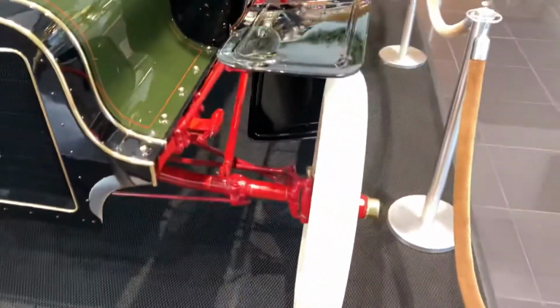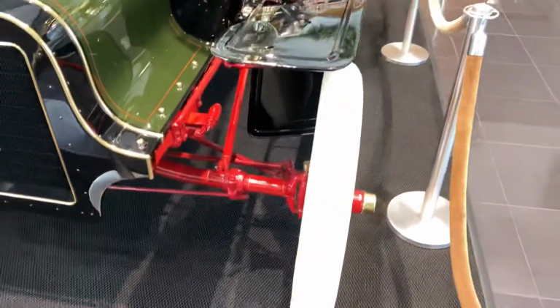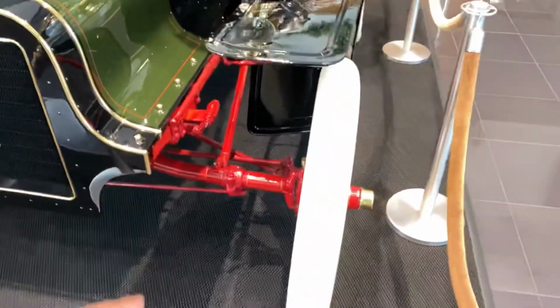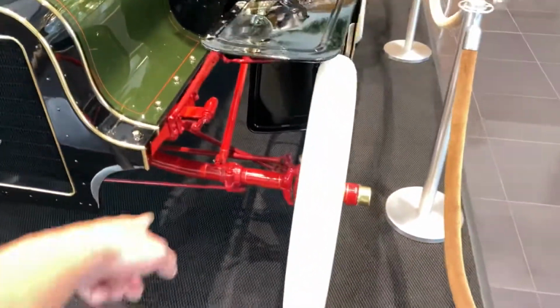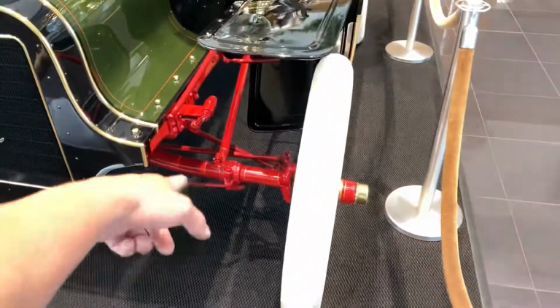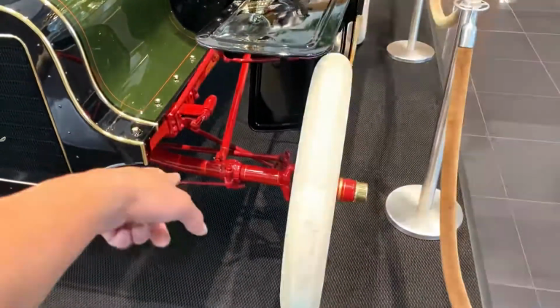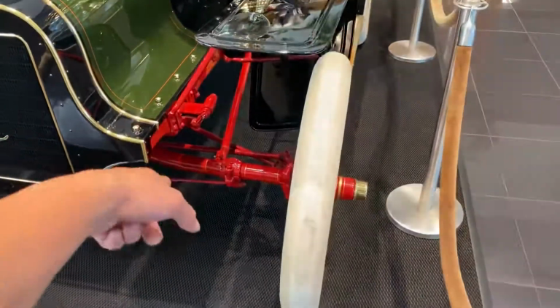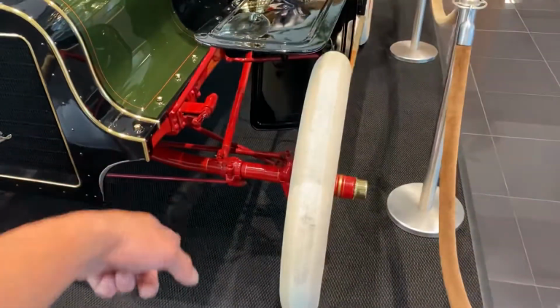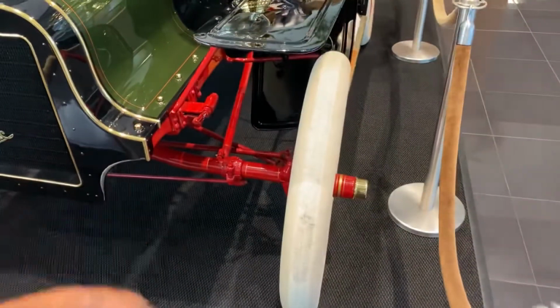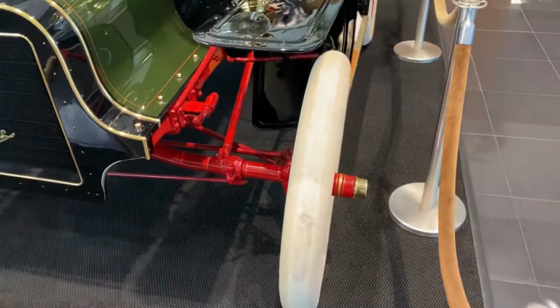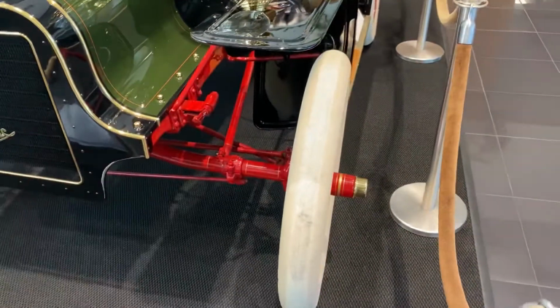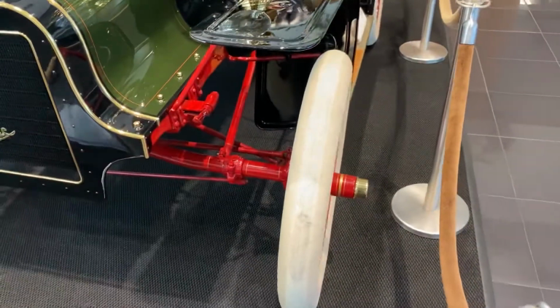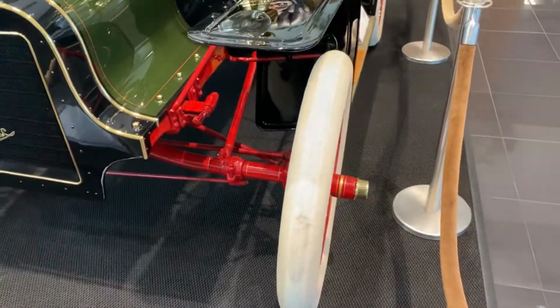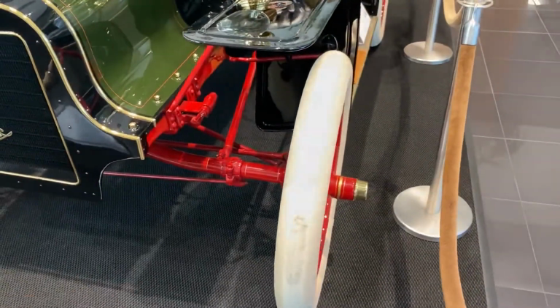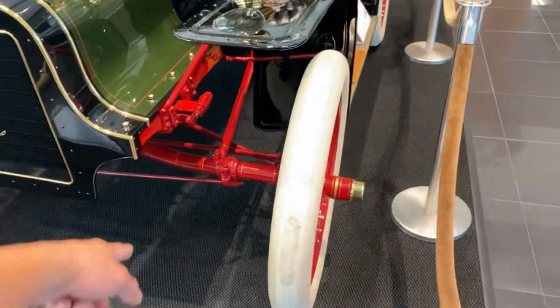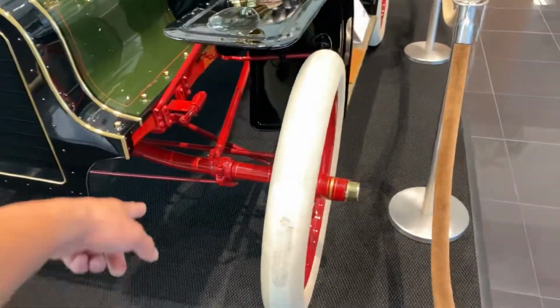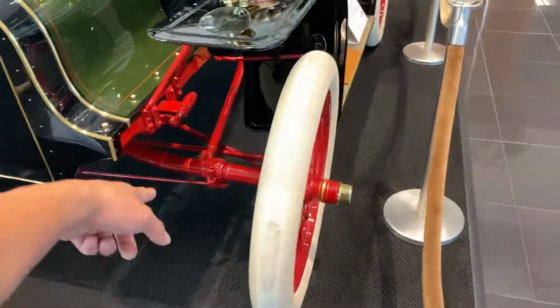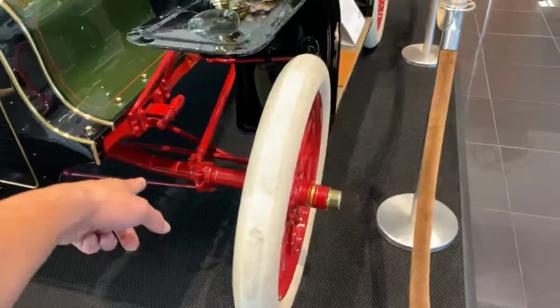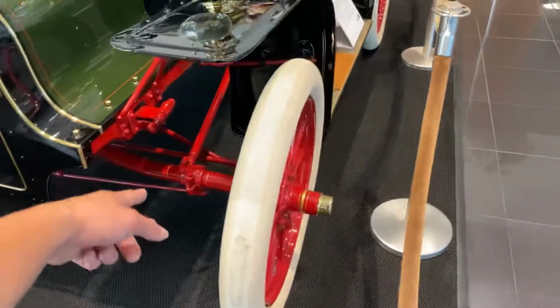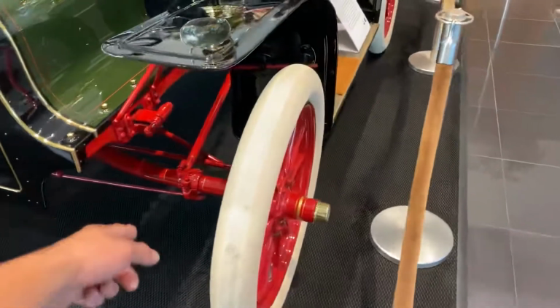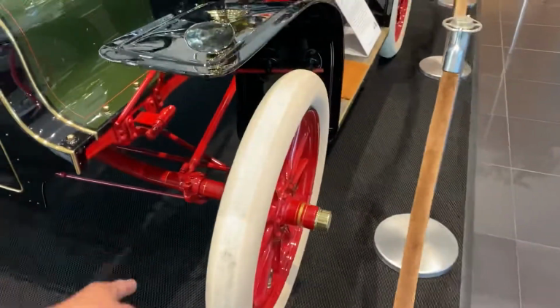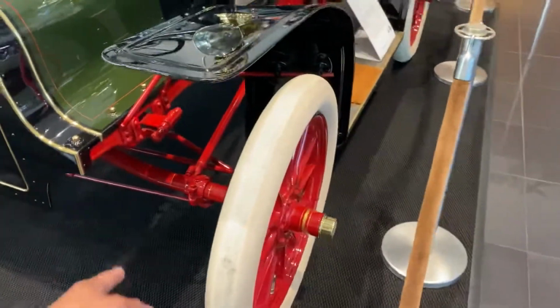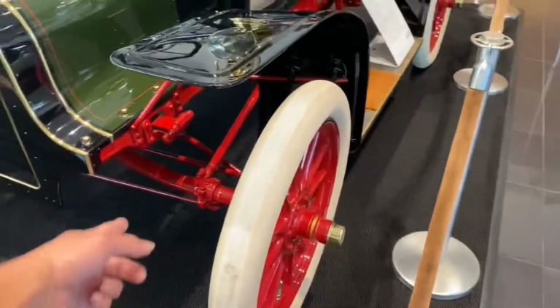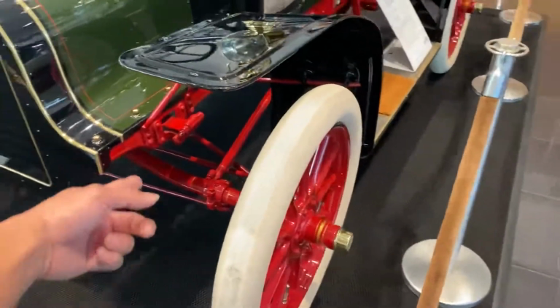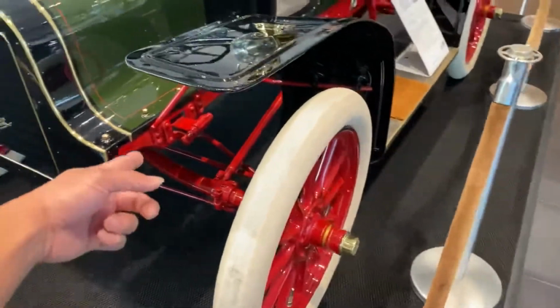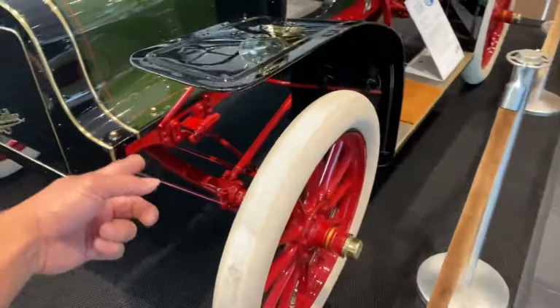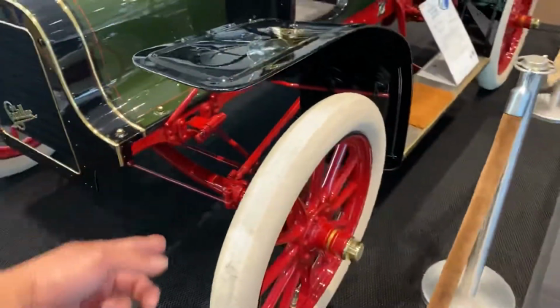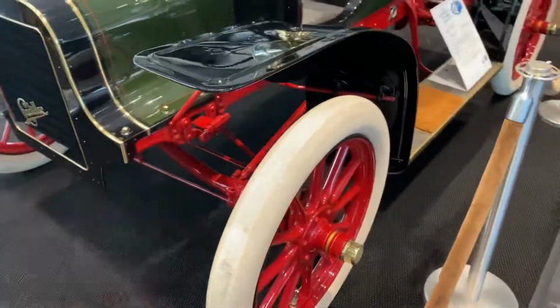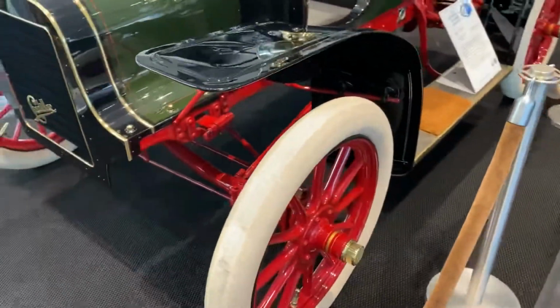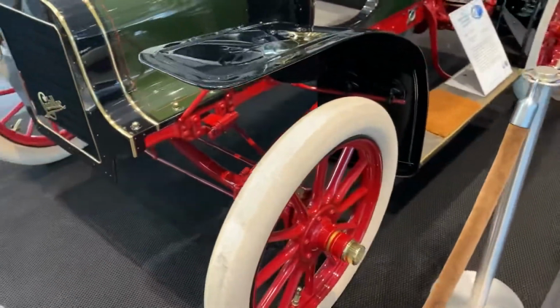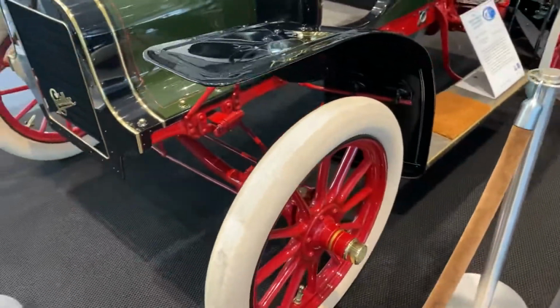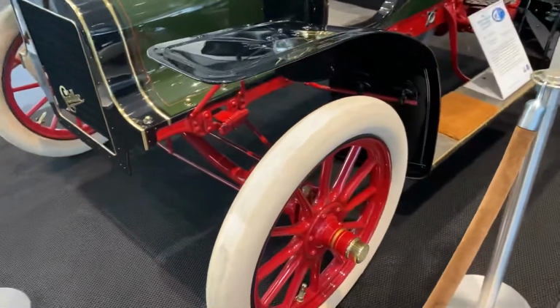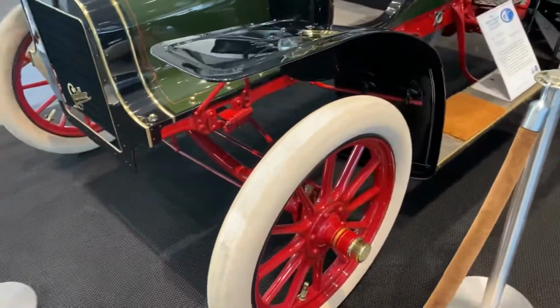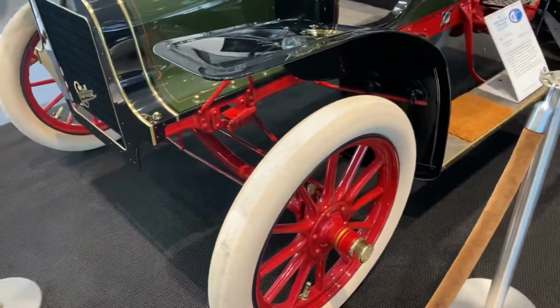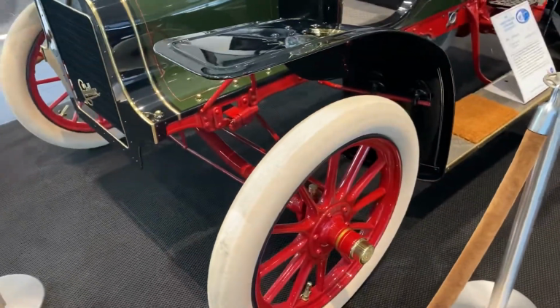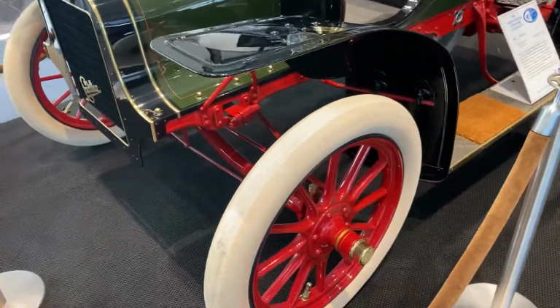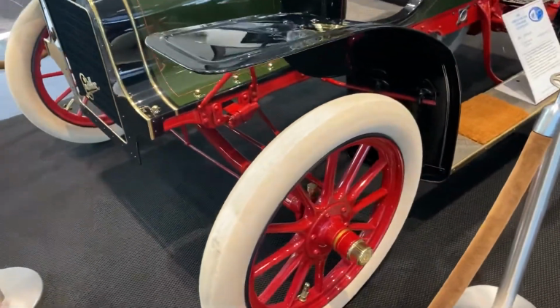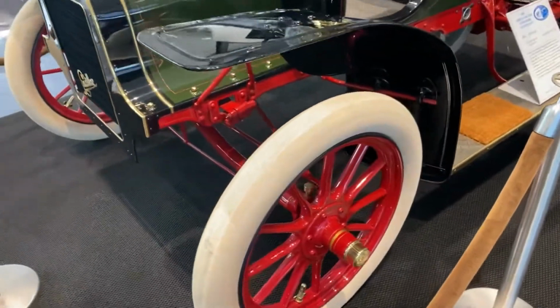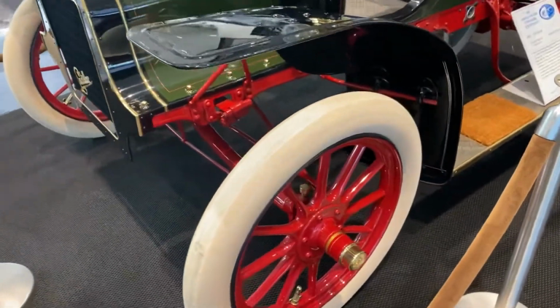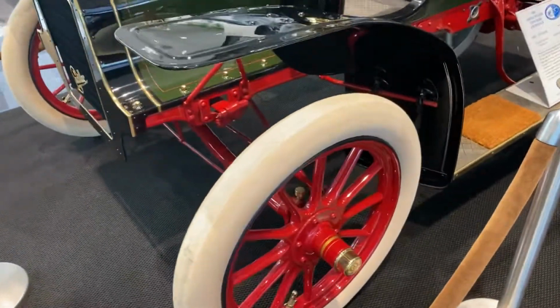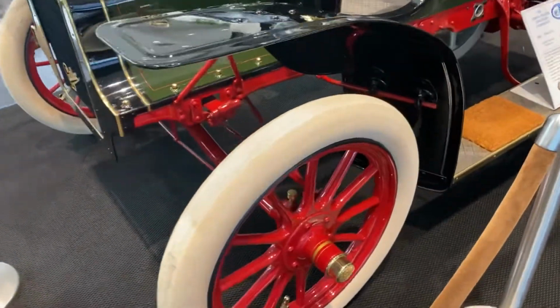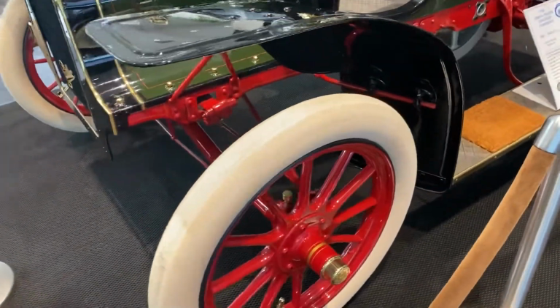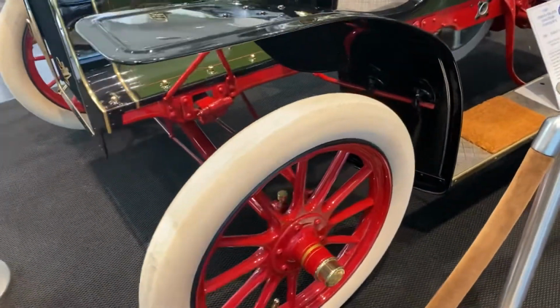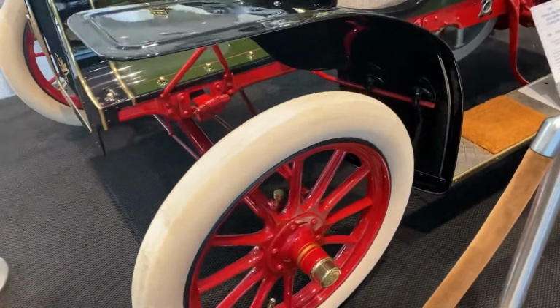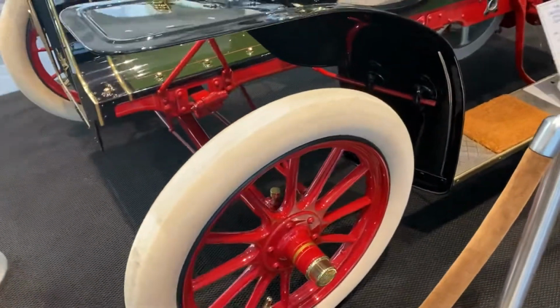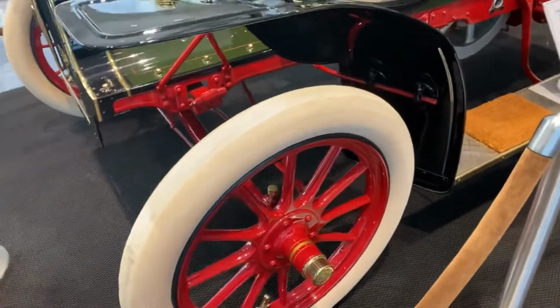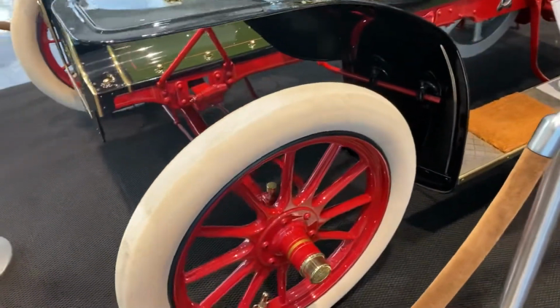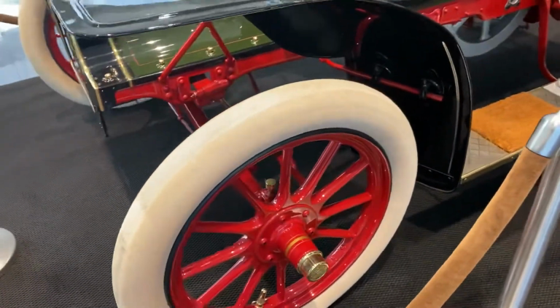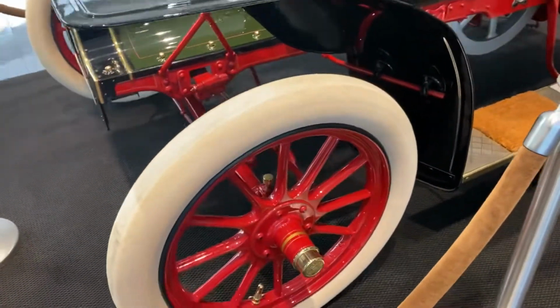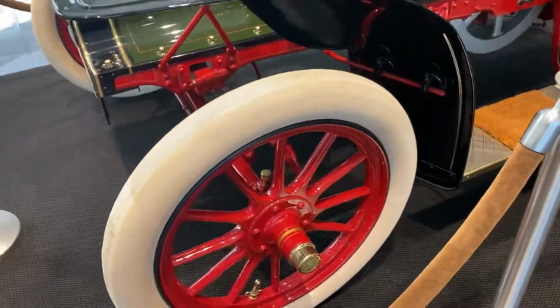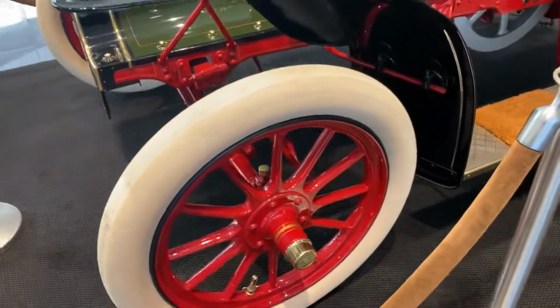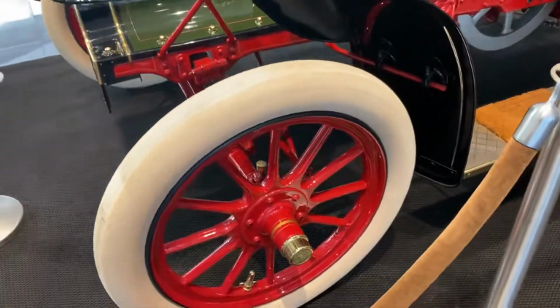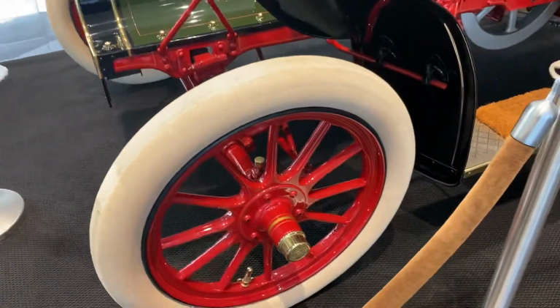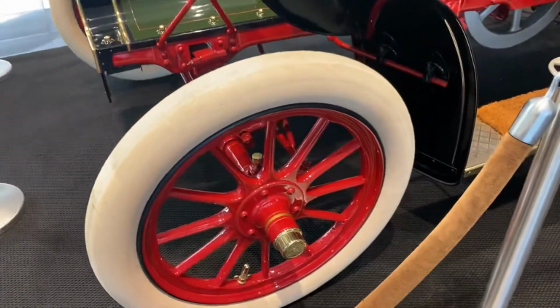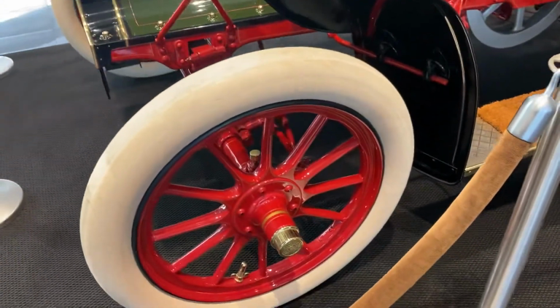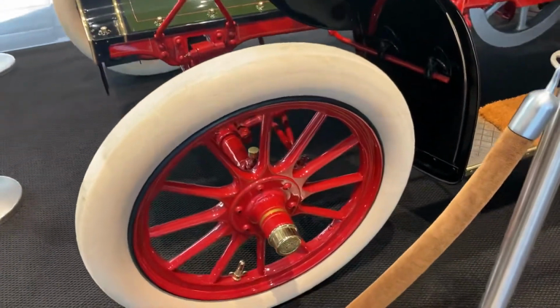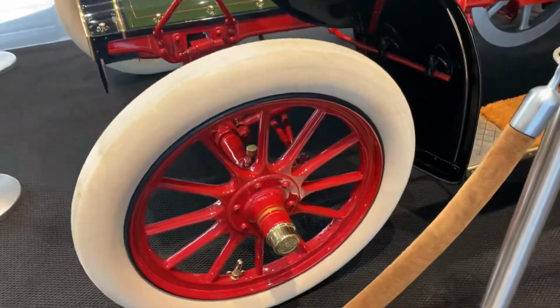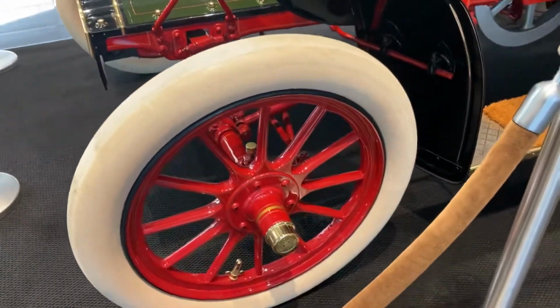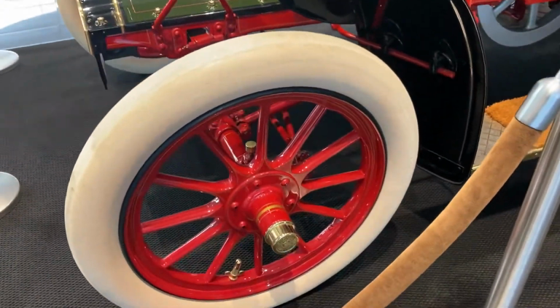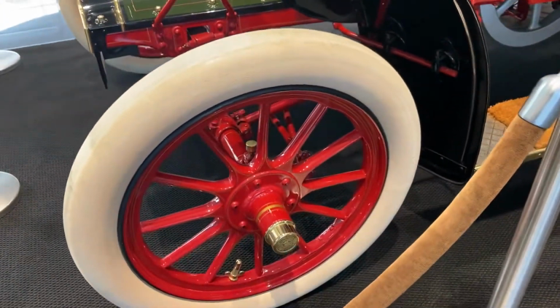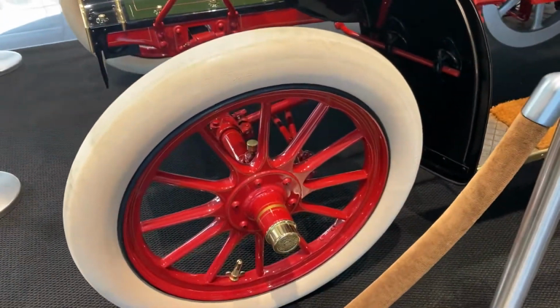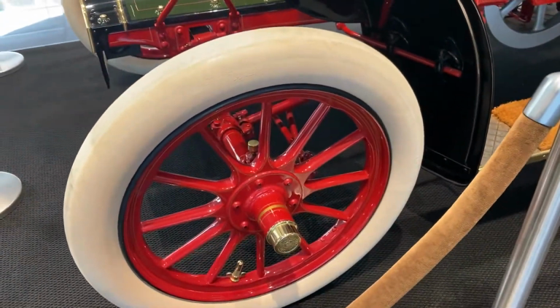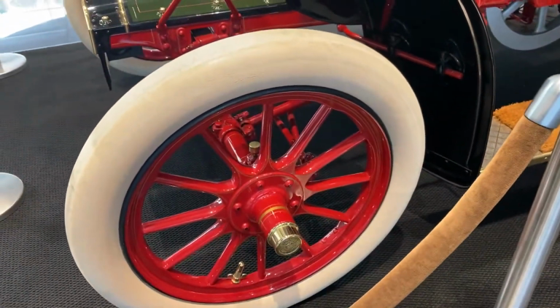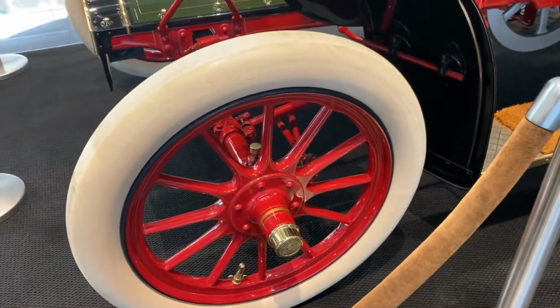I don't know what you call that — suspensions. The wheel, beautiful.